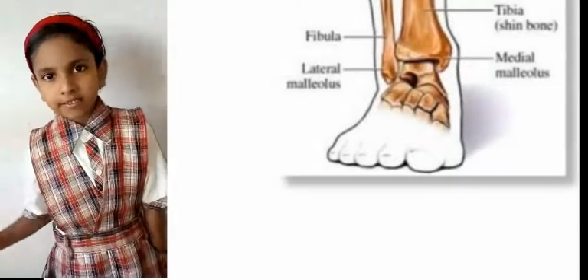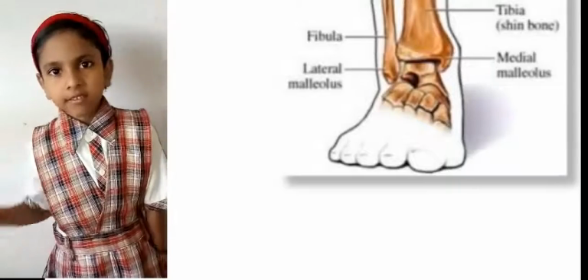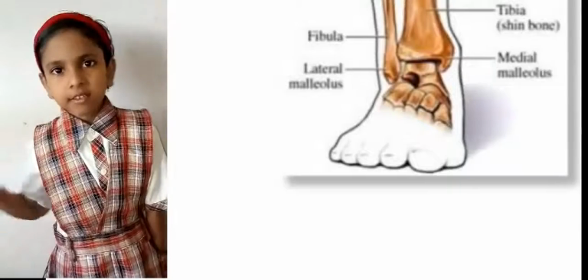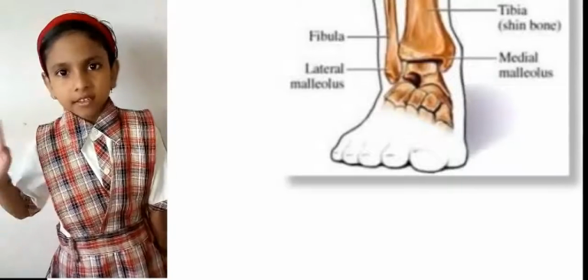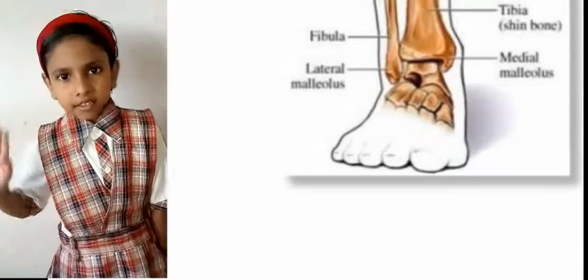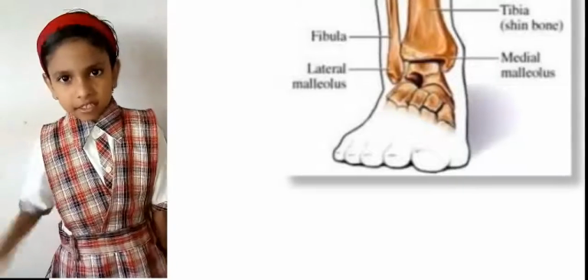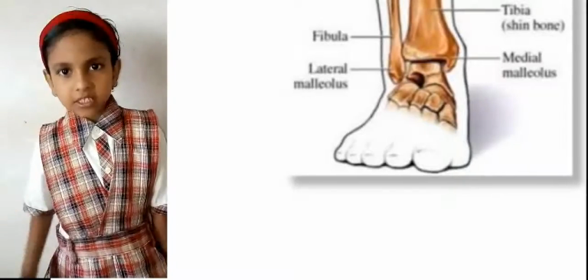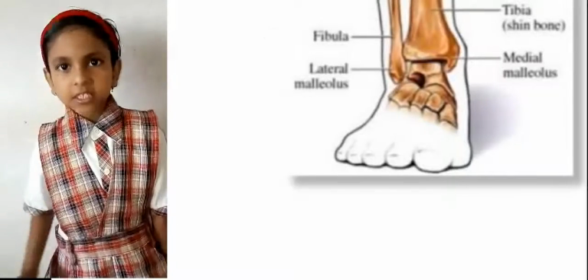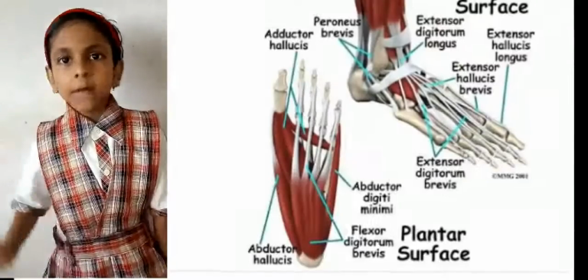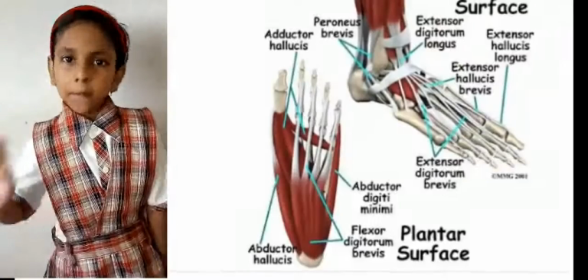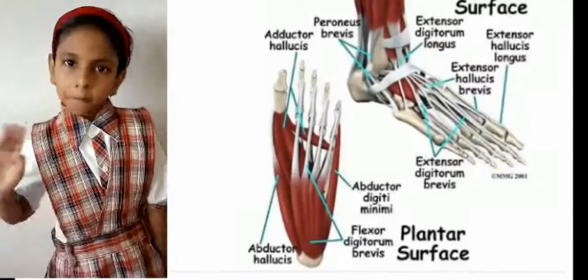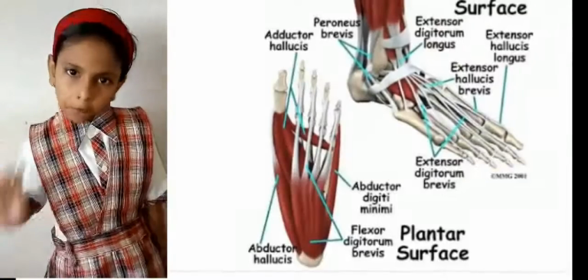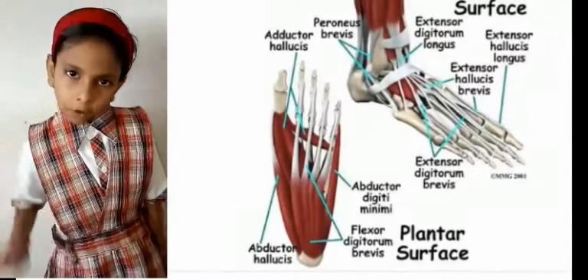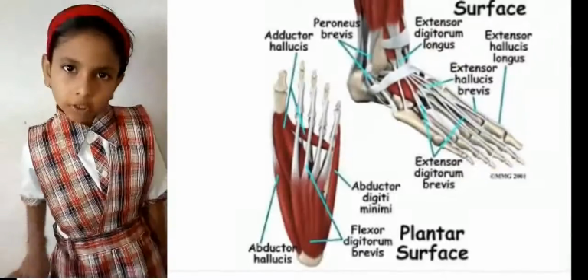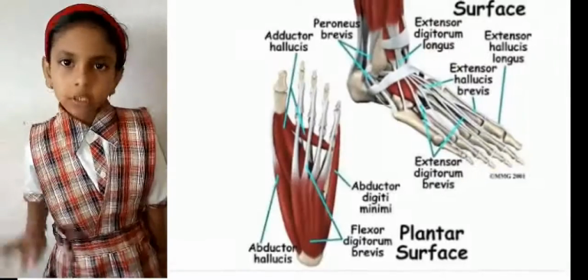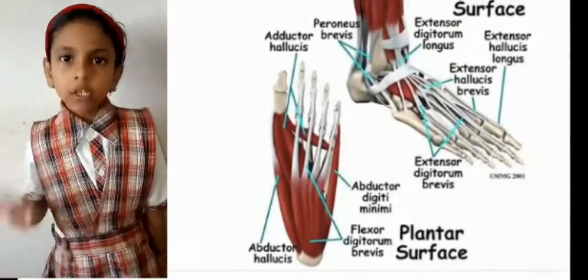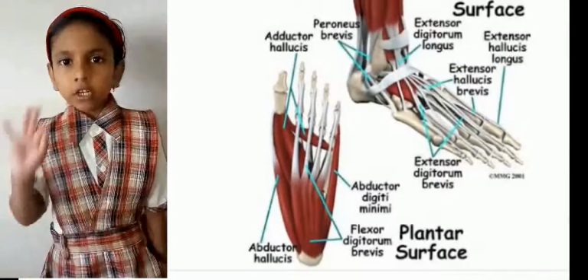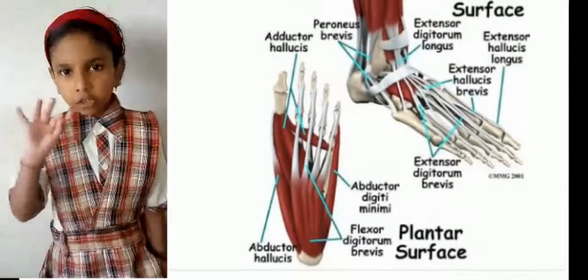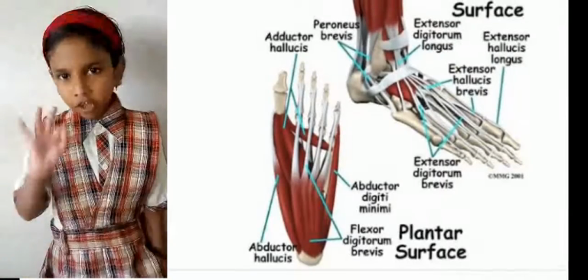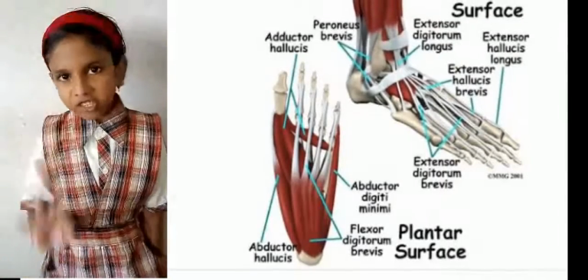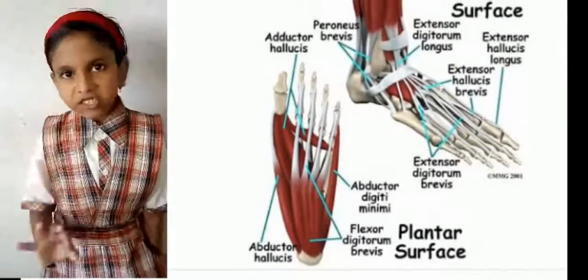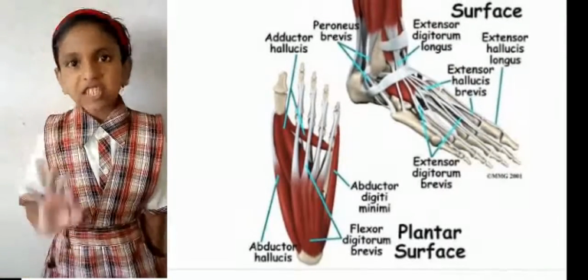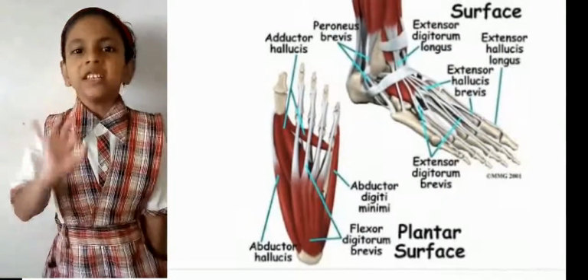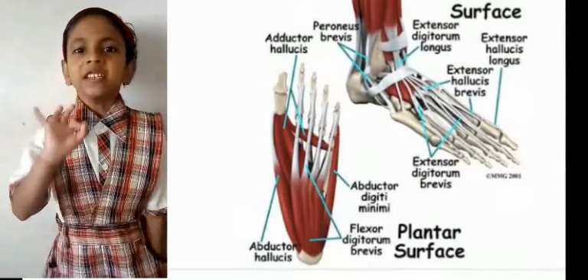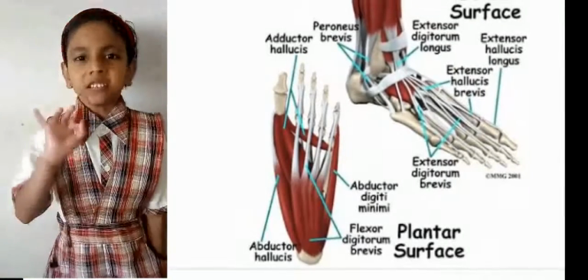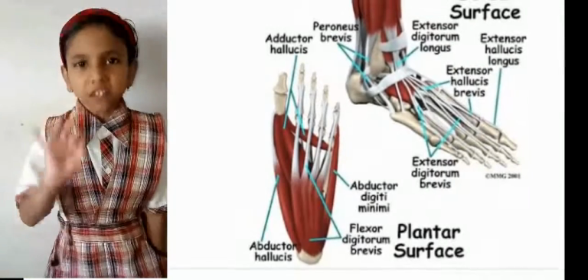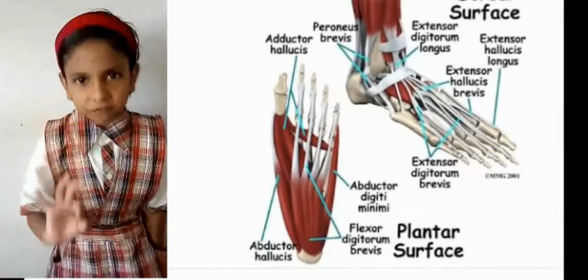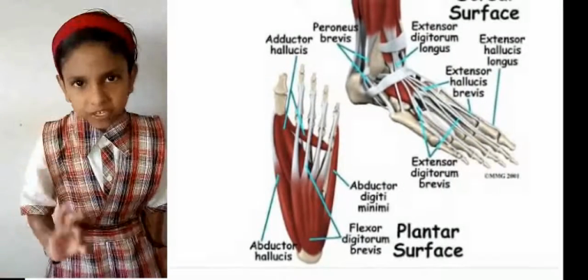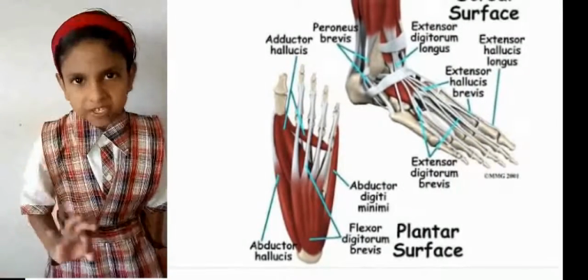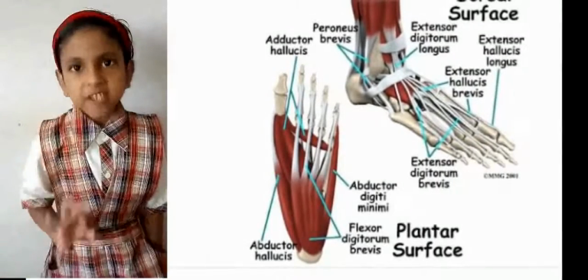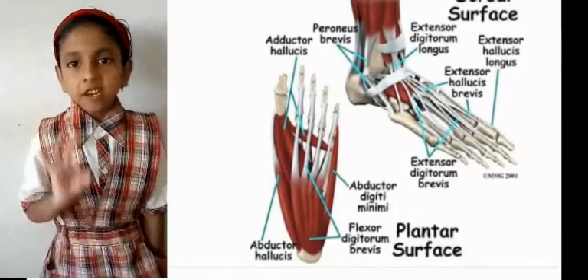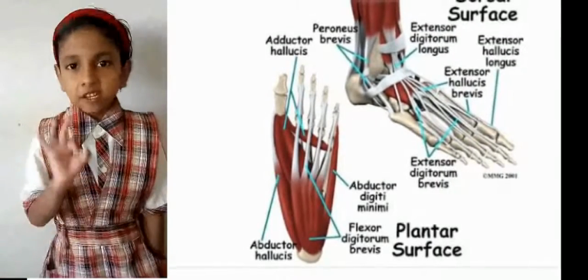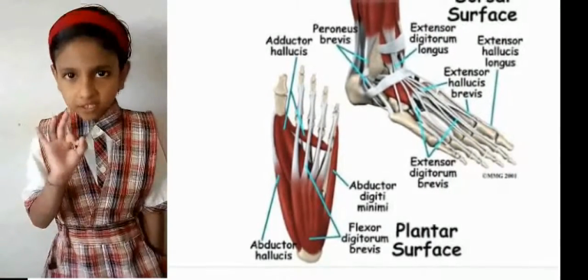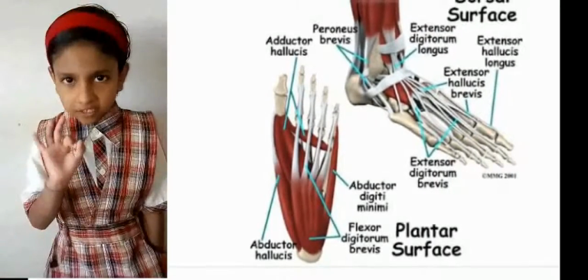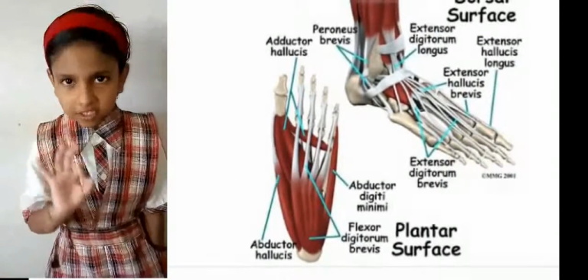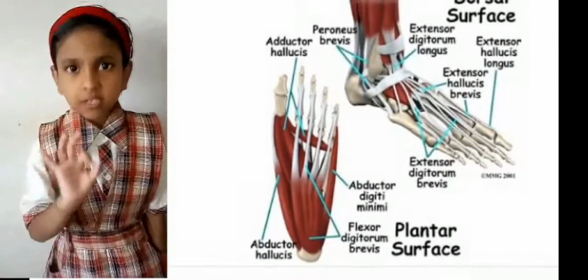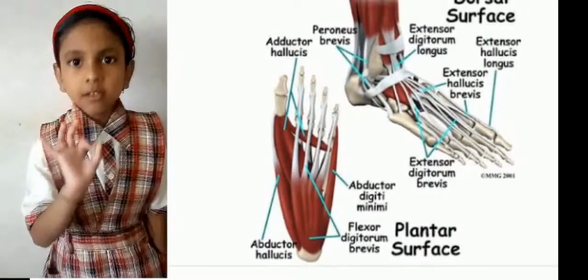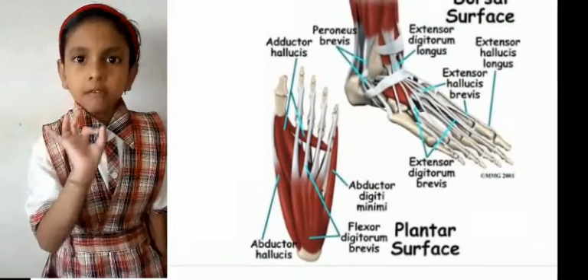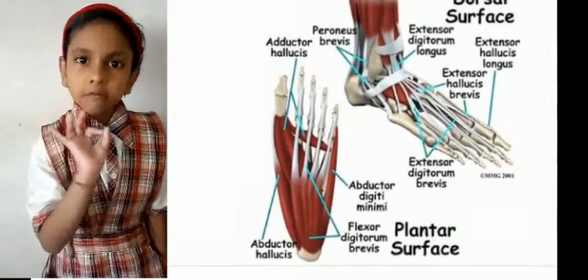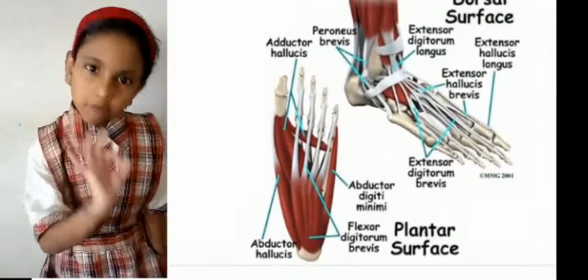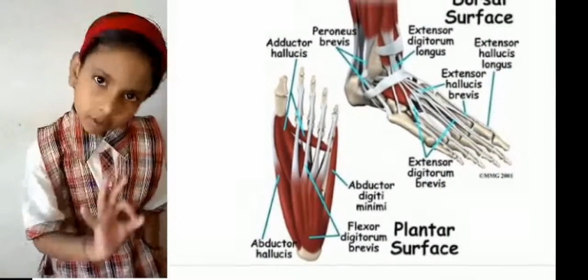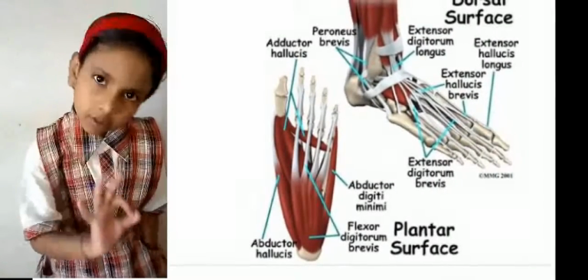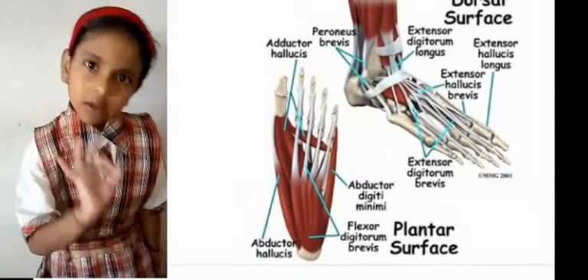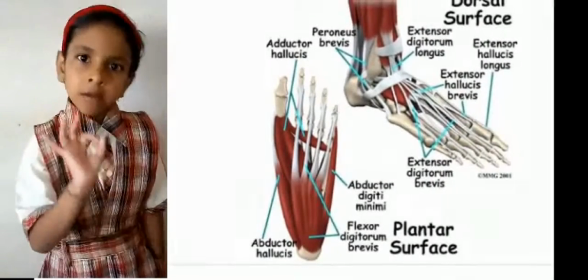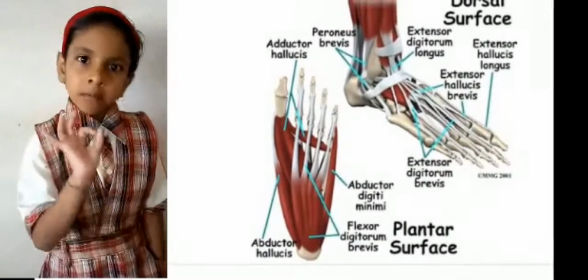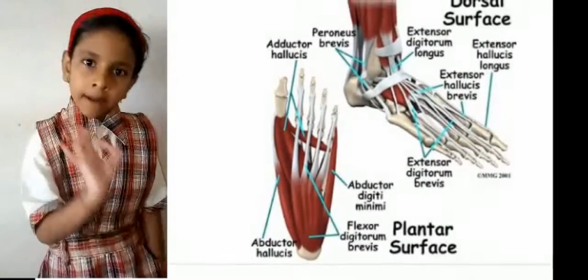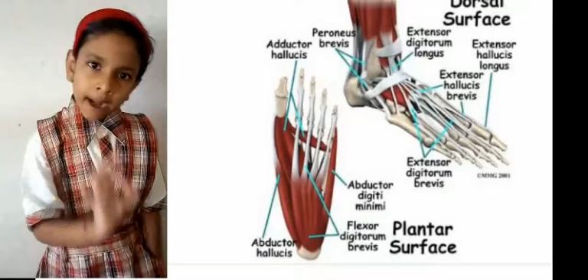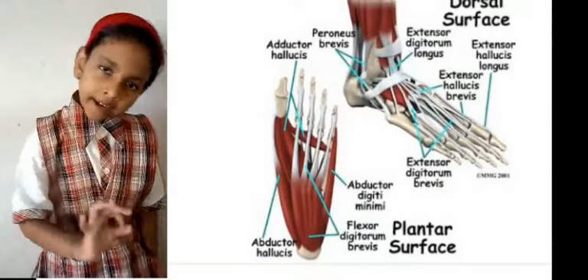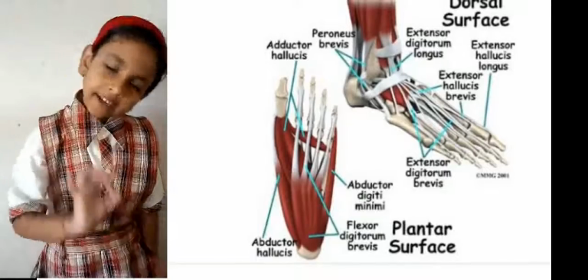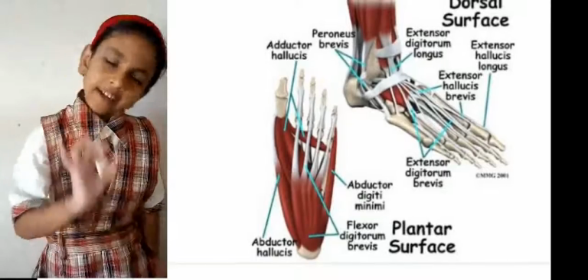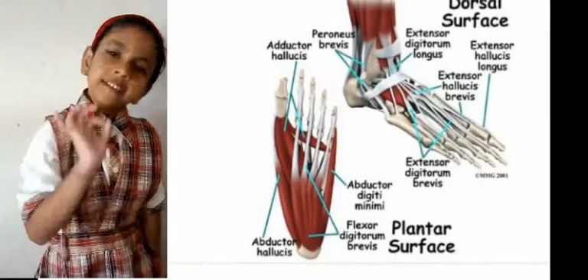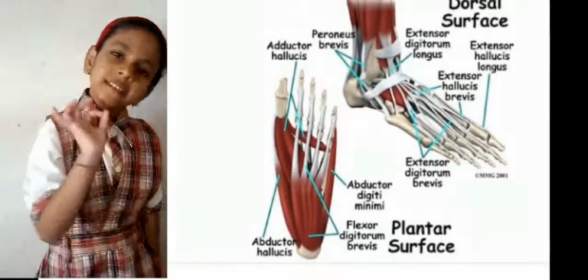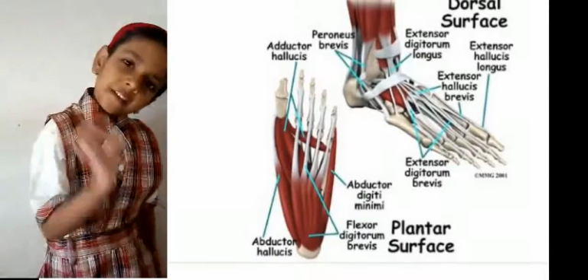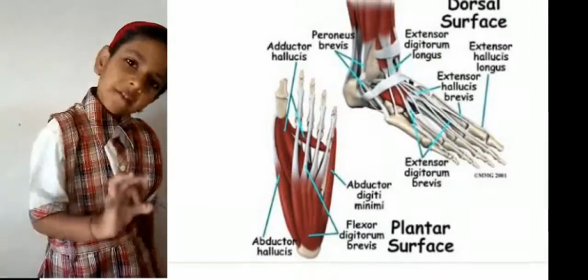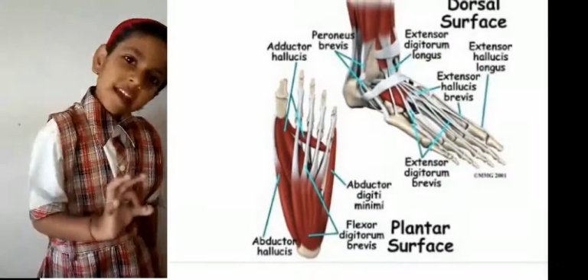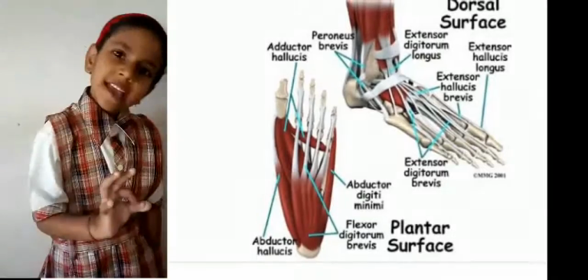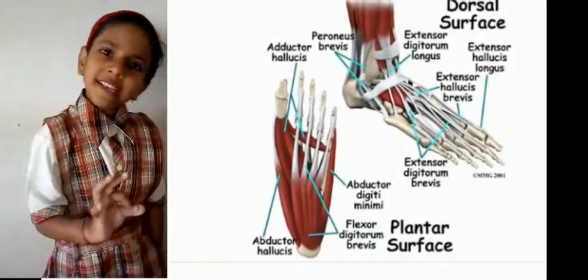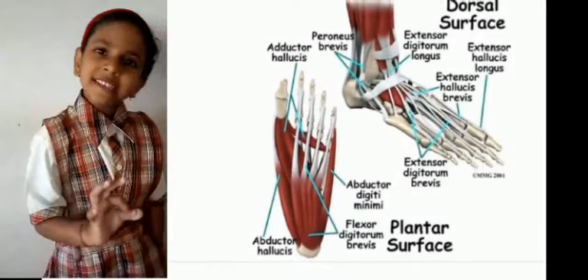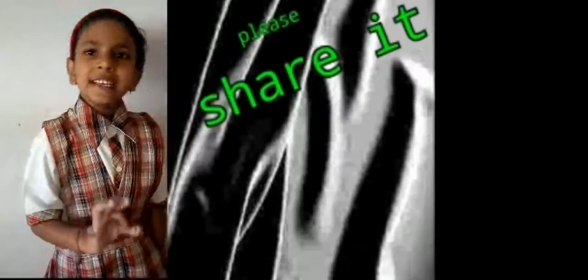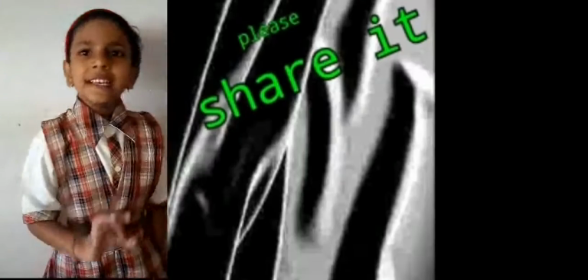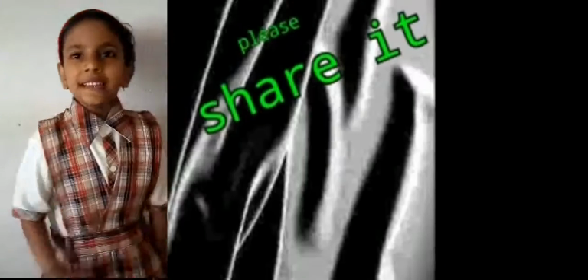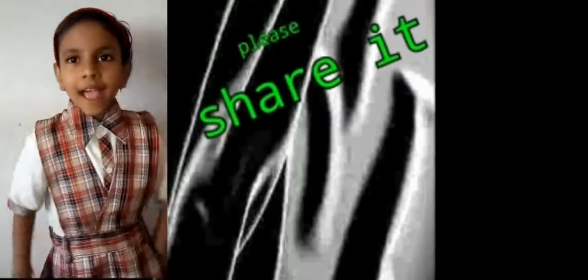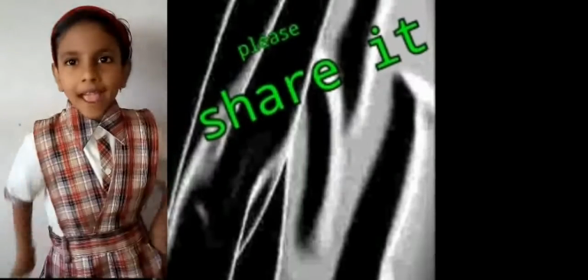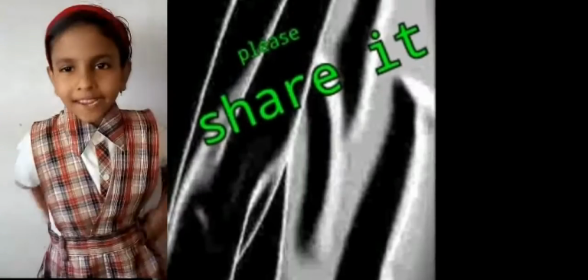This is foot dorsal surface. This is foot plantar surface. Thank you.